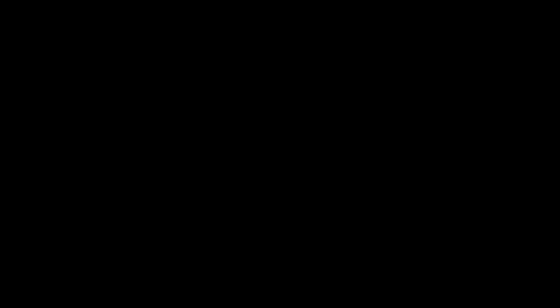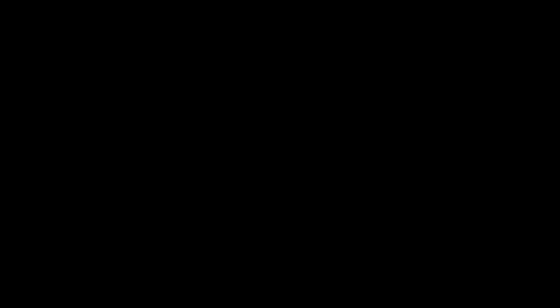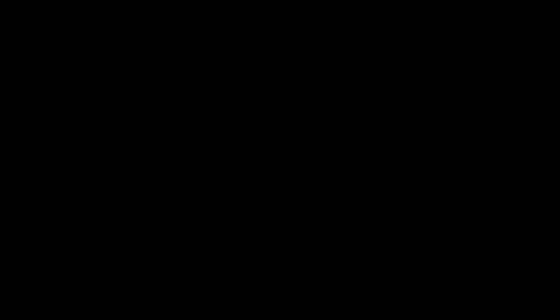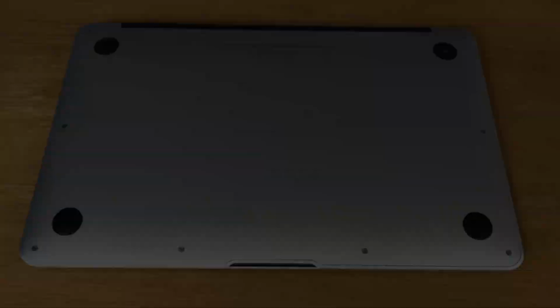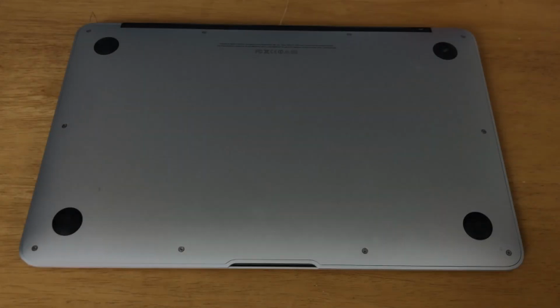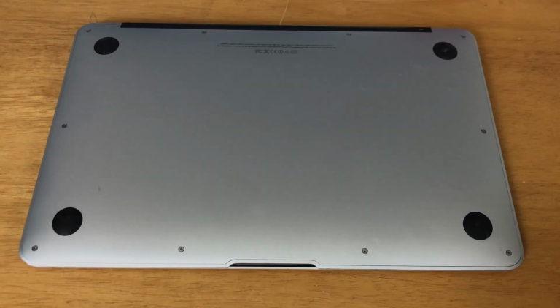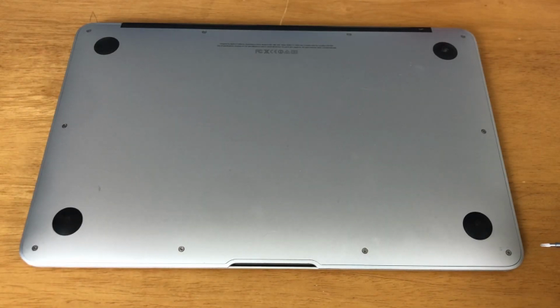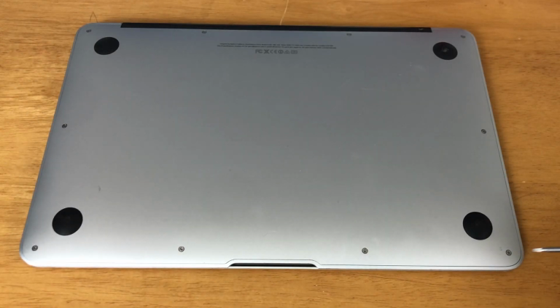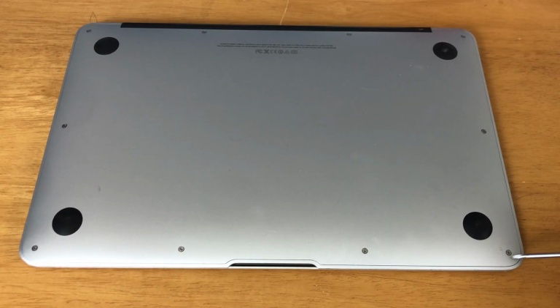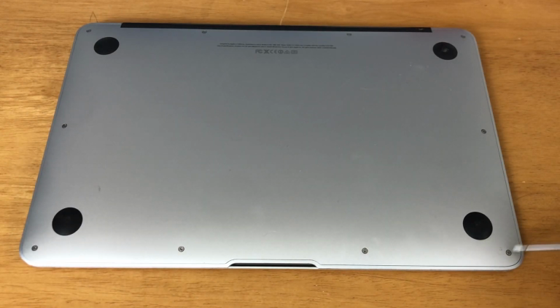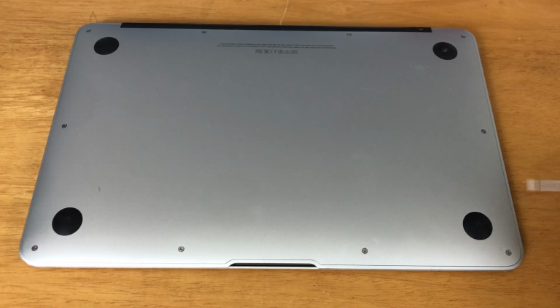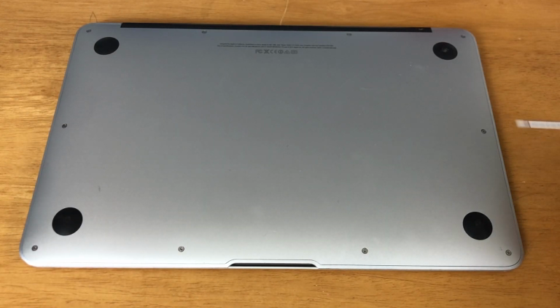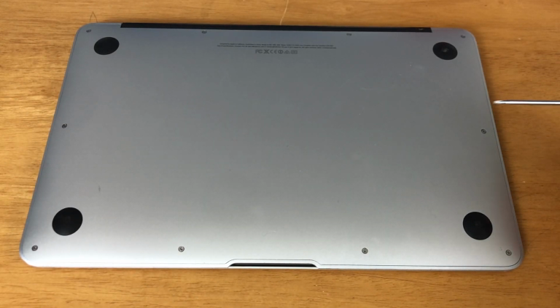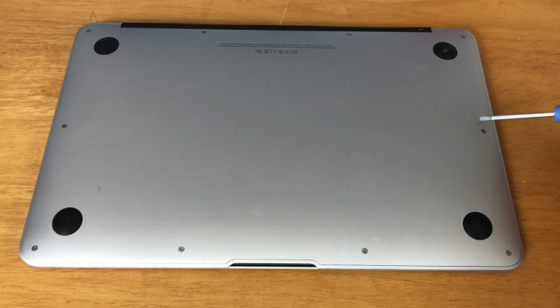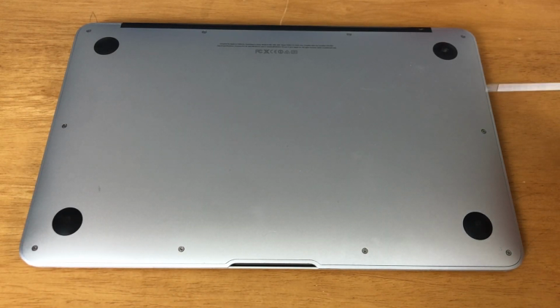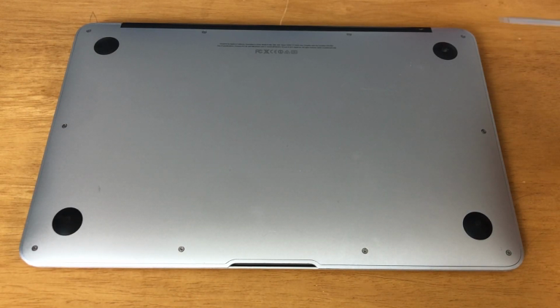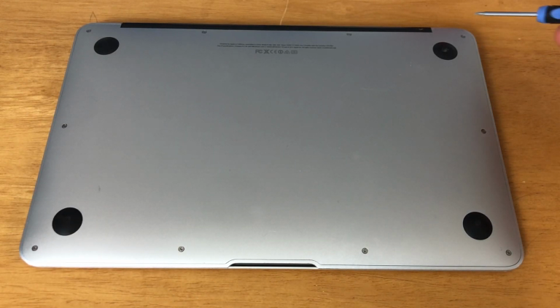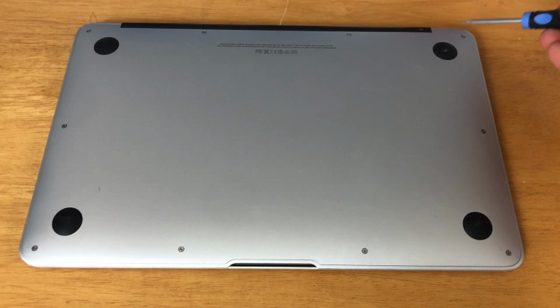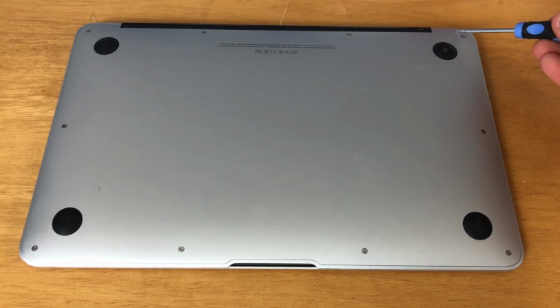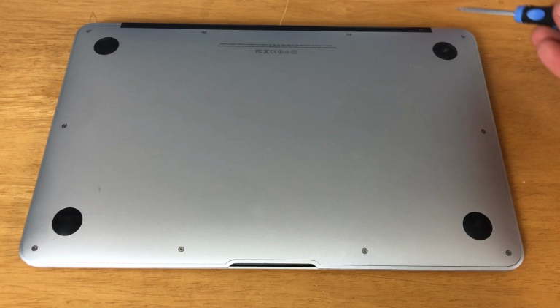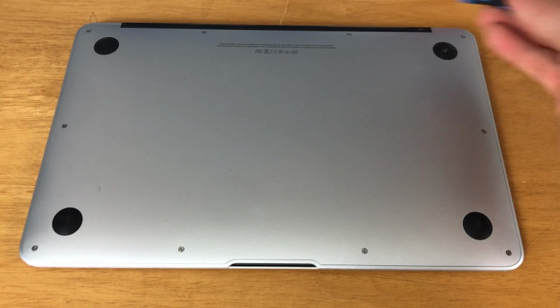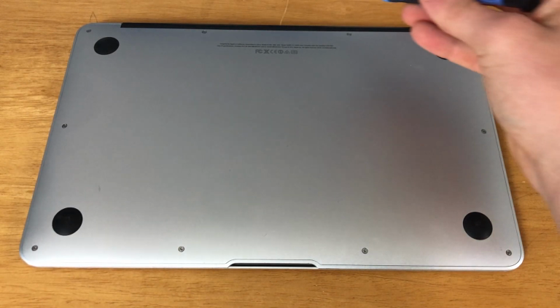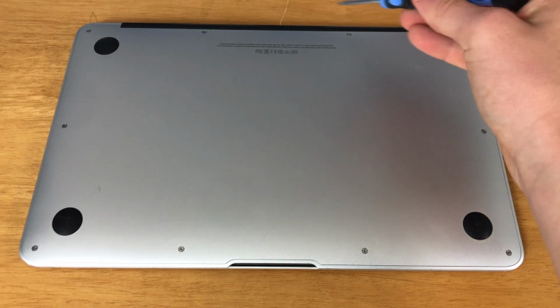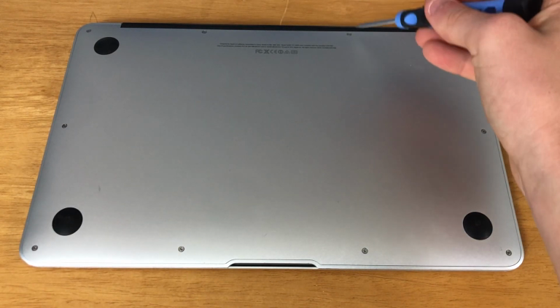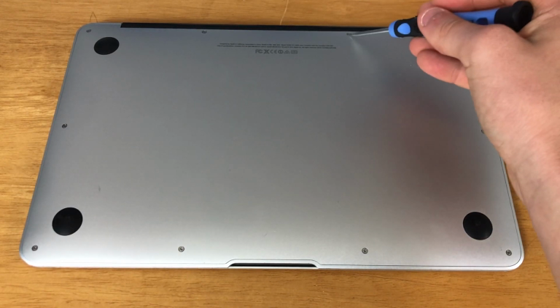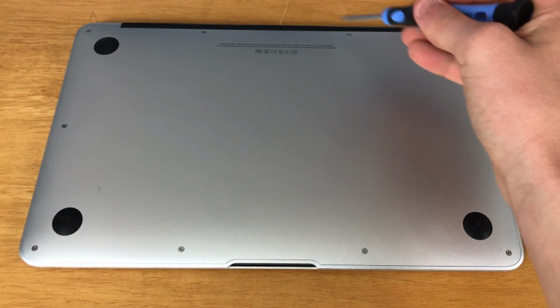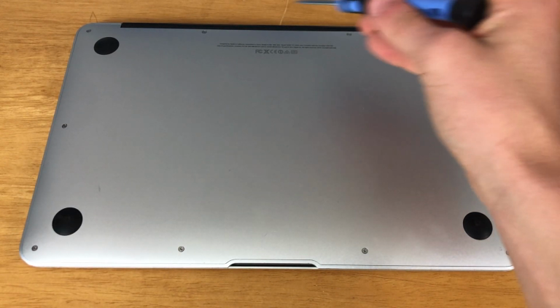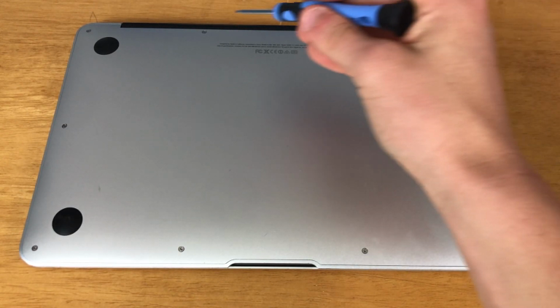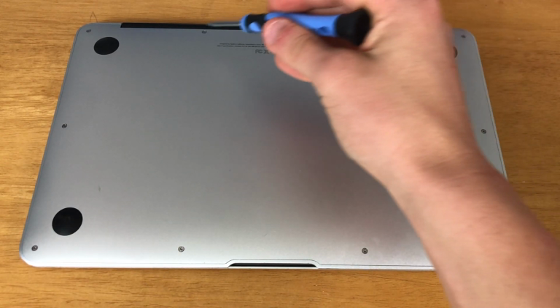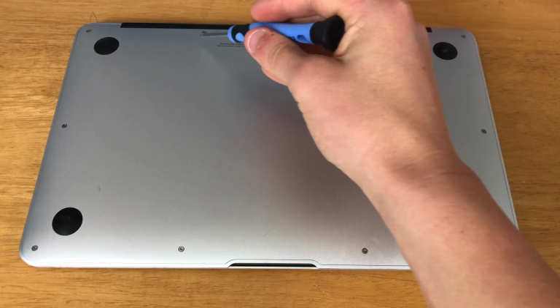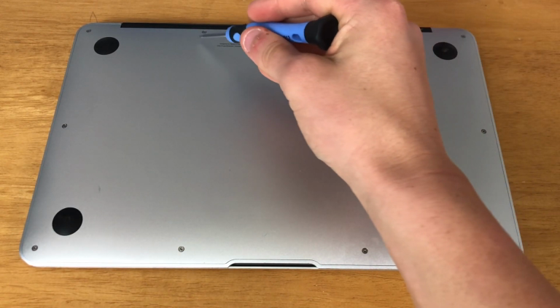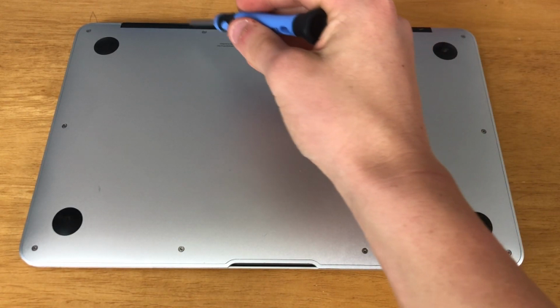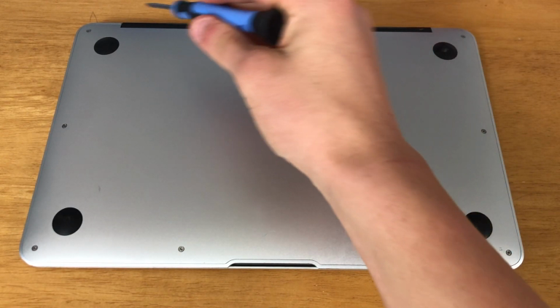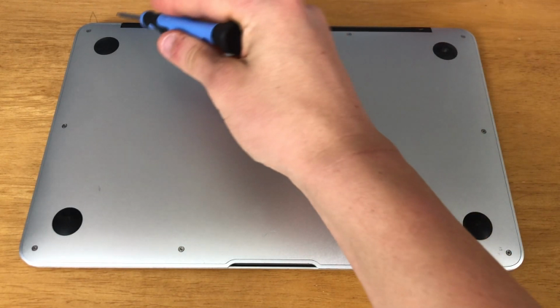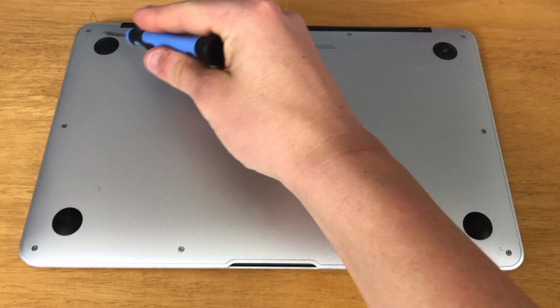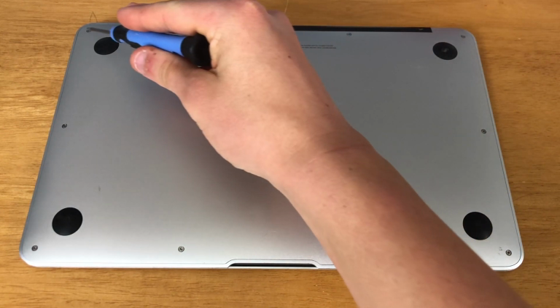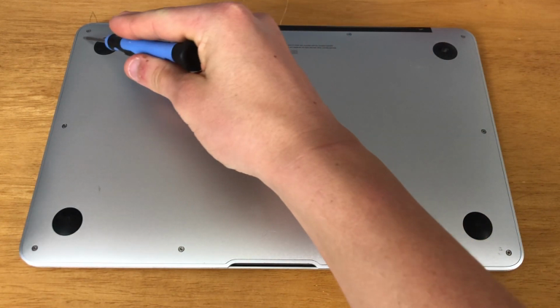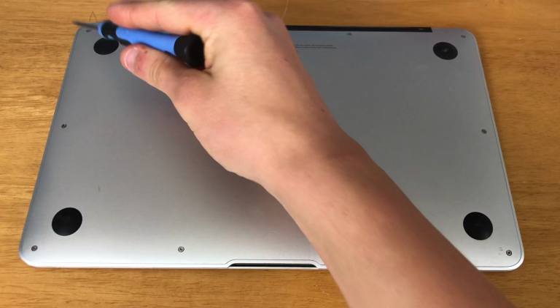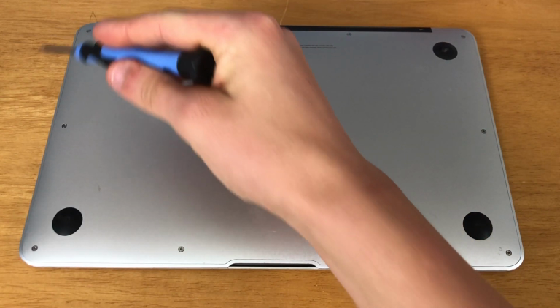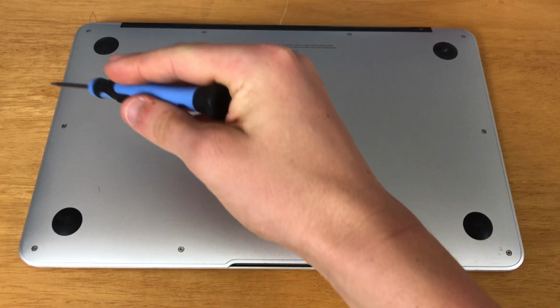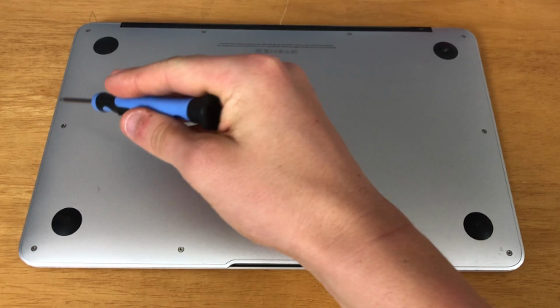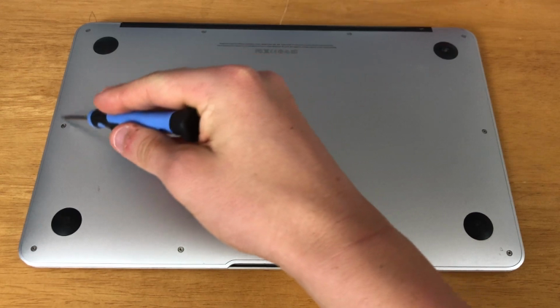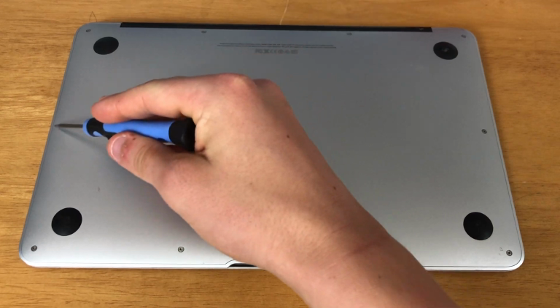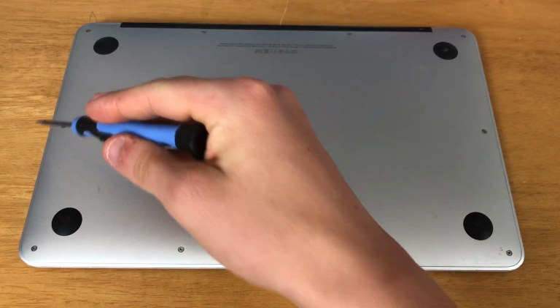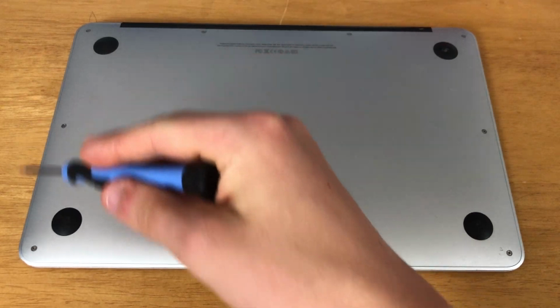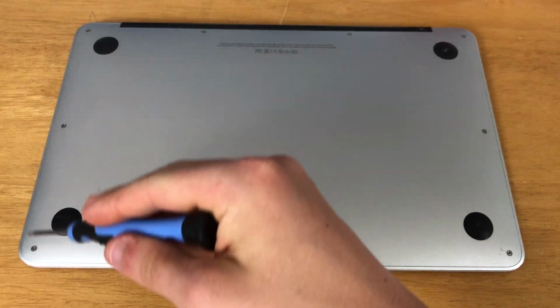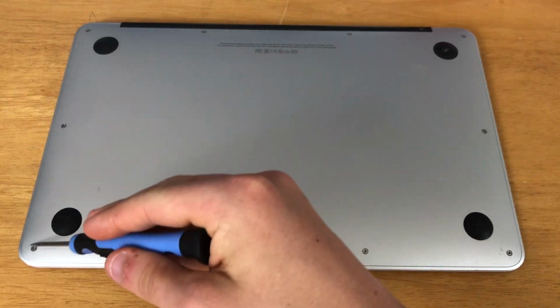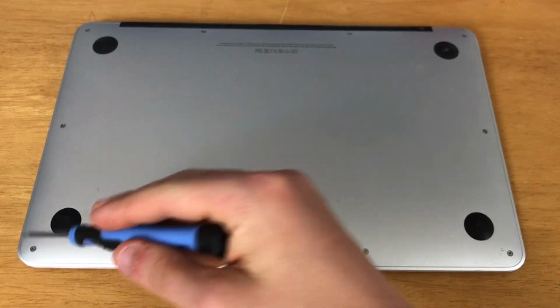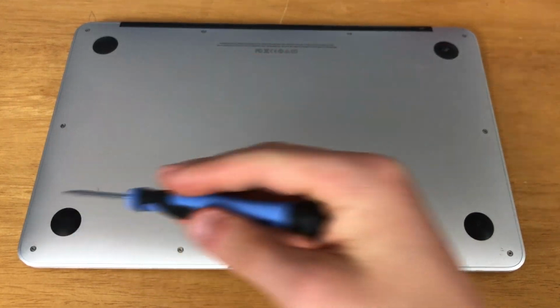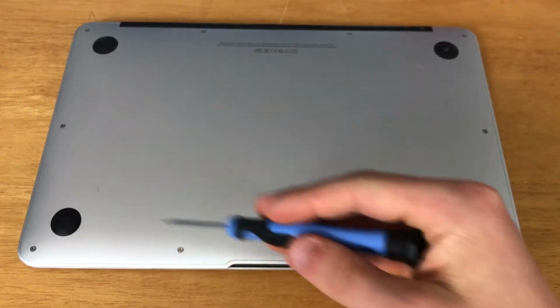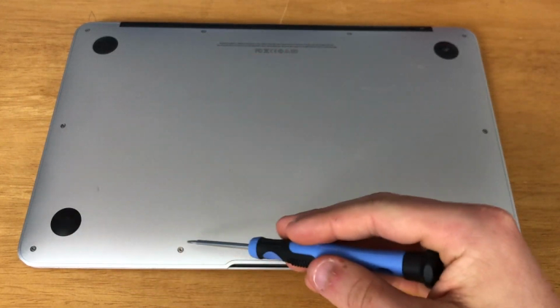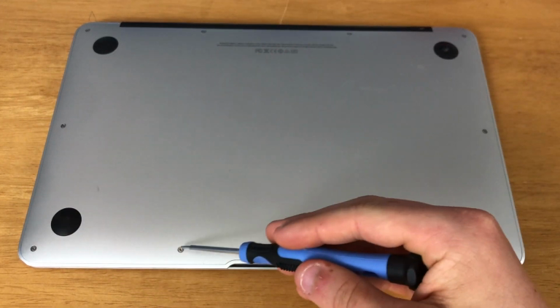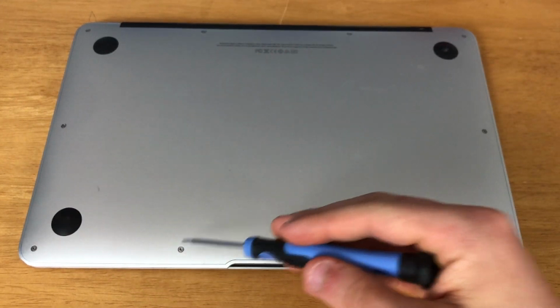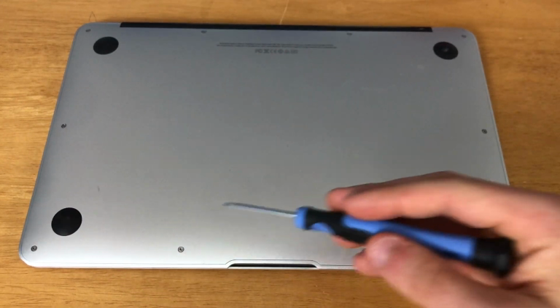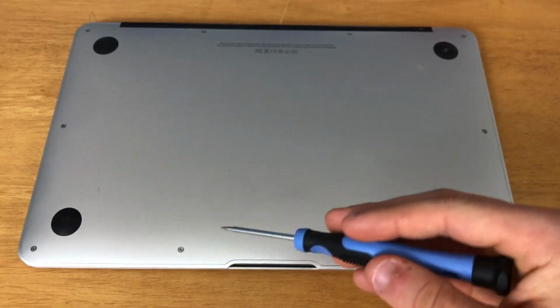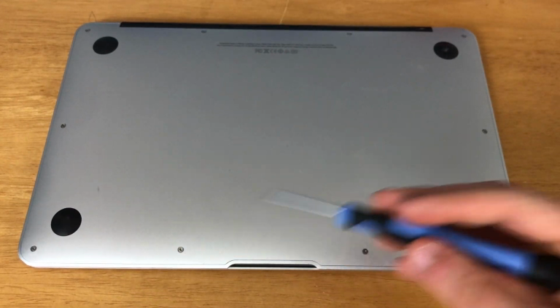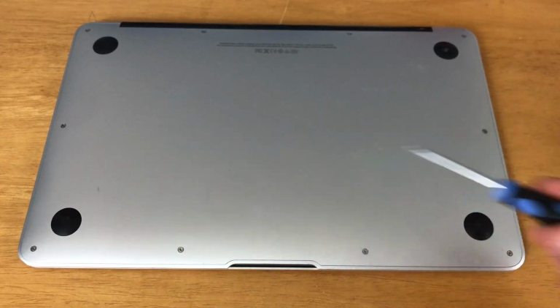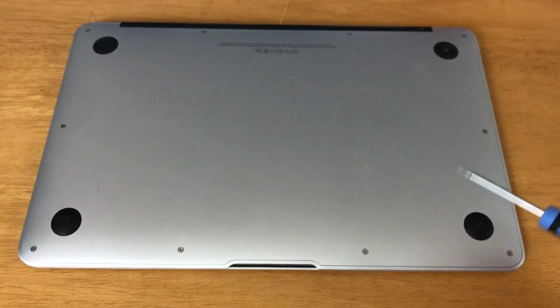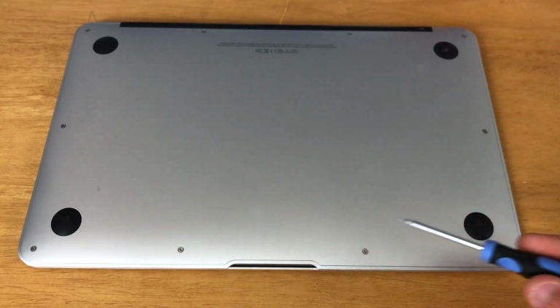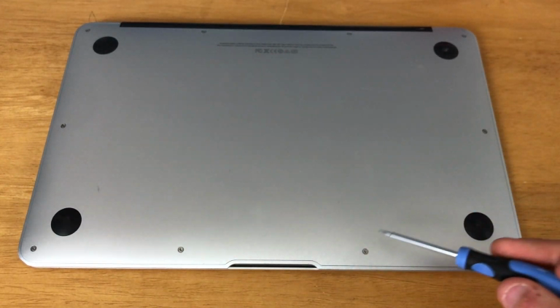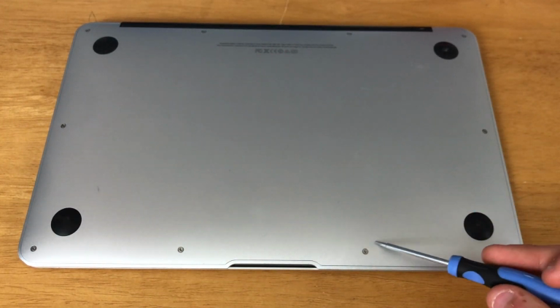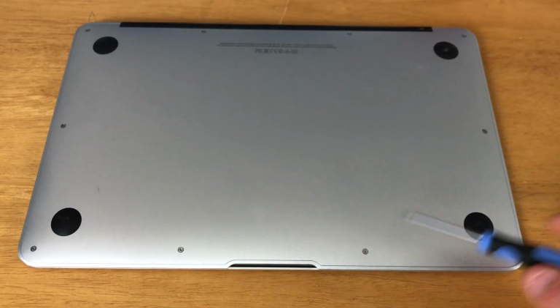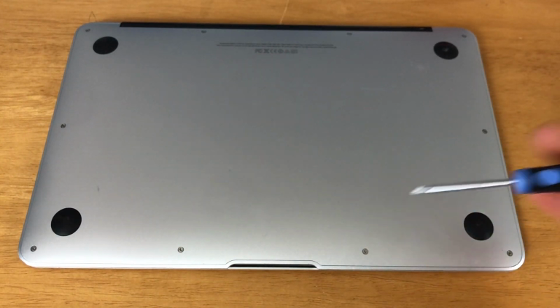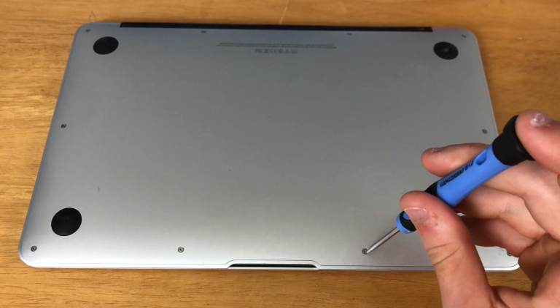First, go ahead and flip your MacBook over and unscrew the 10 T5 screws around the perimeter of the MacBook.